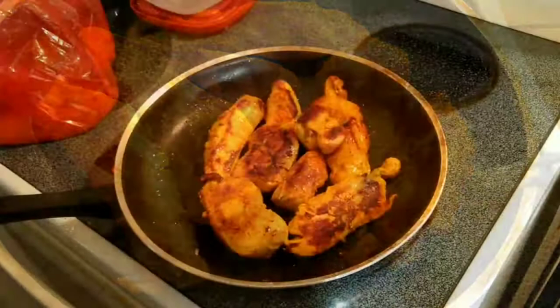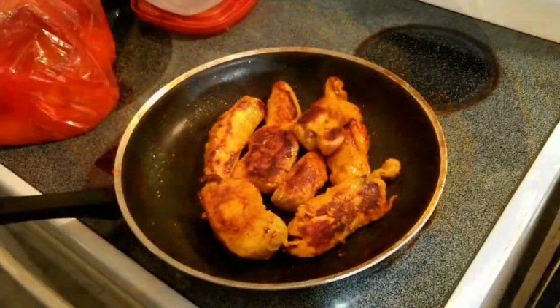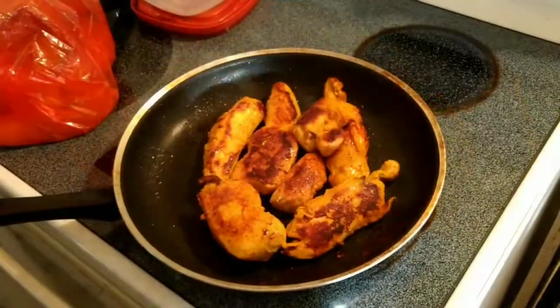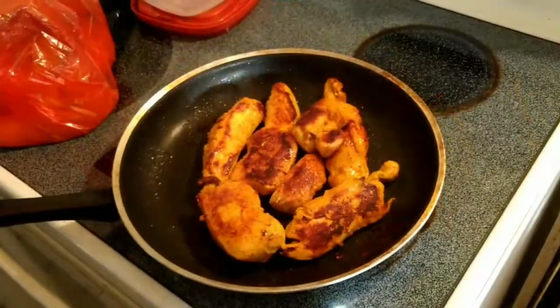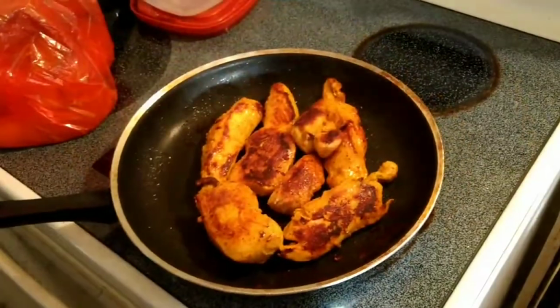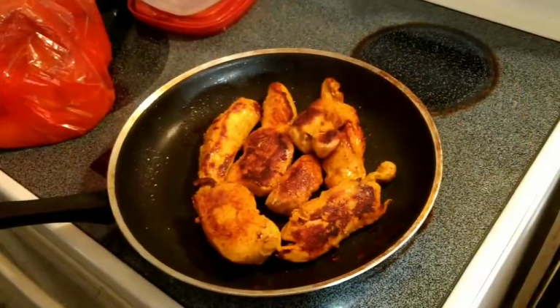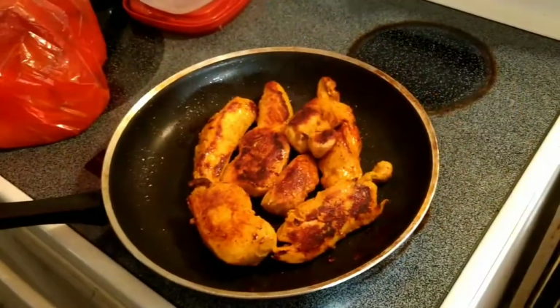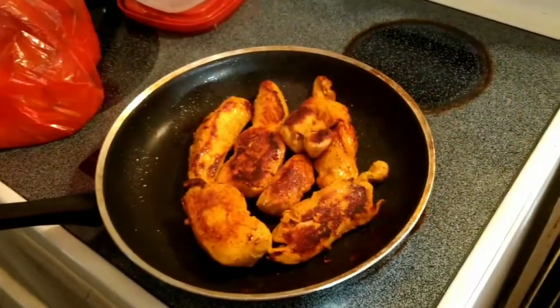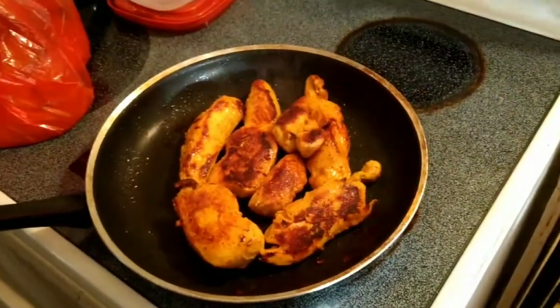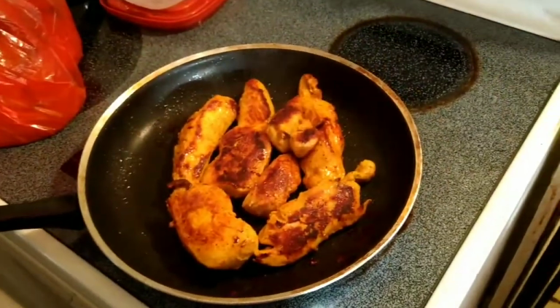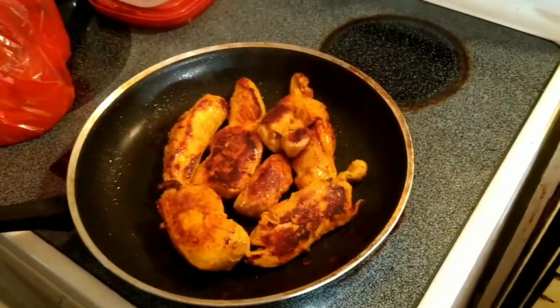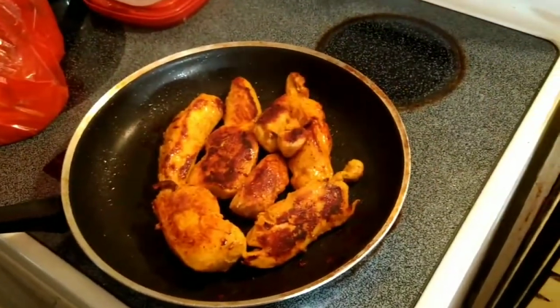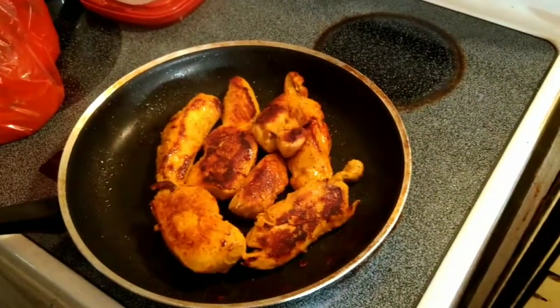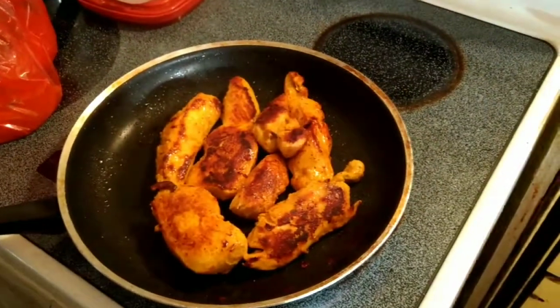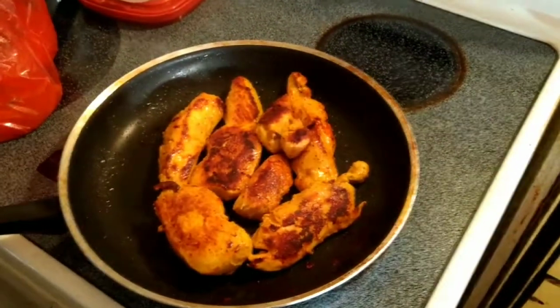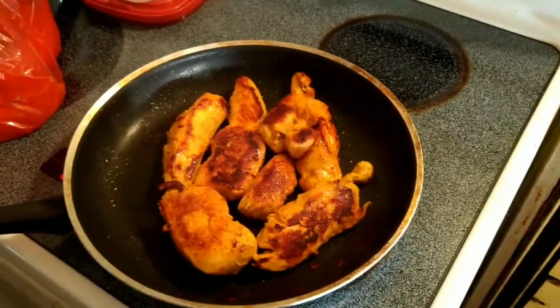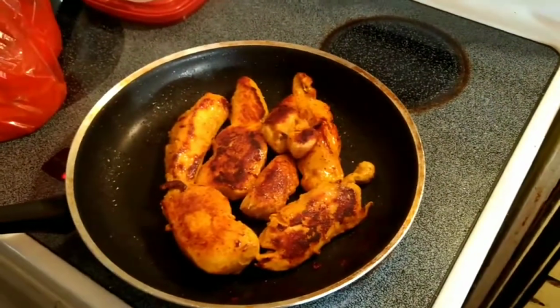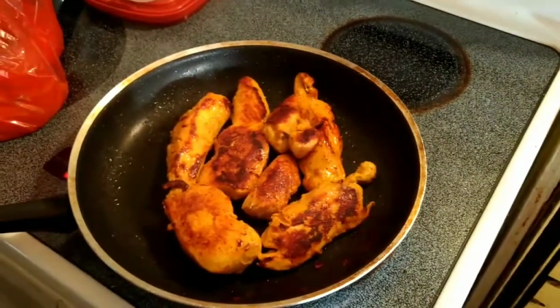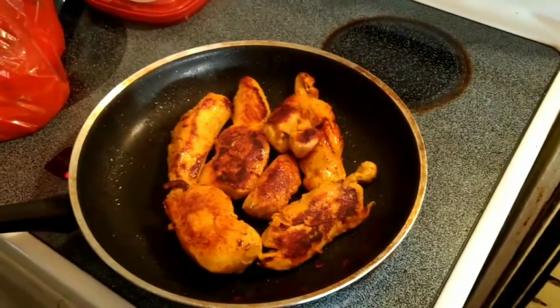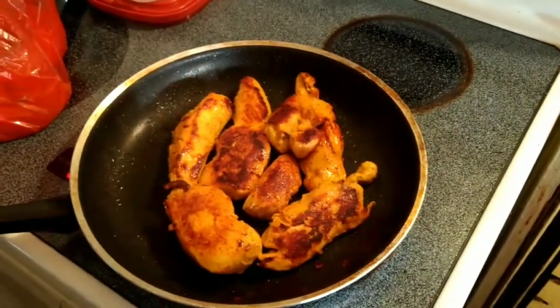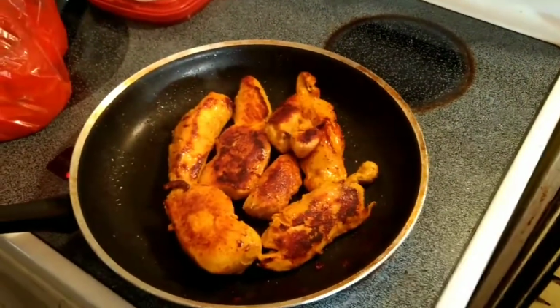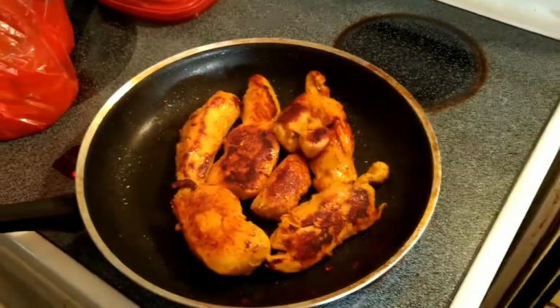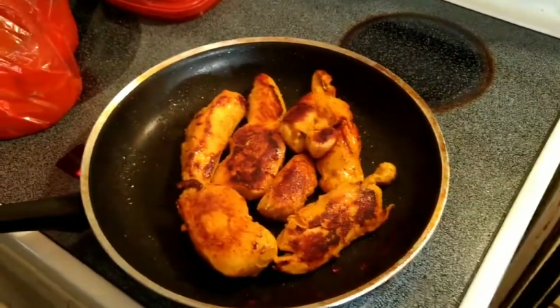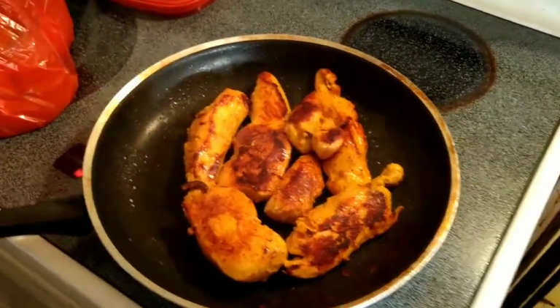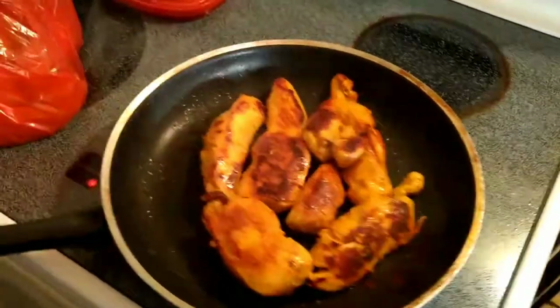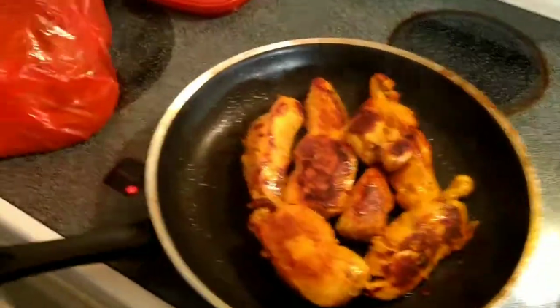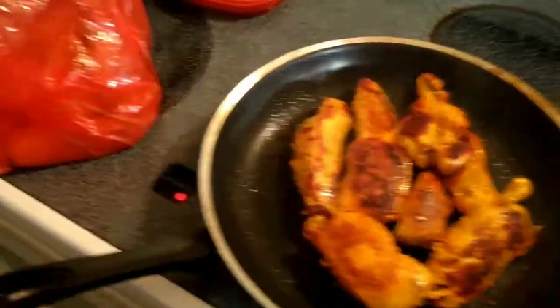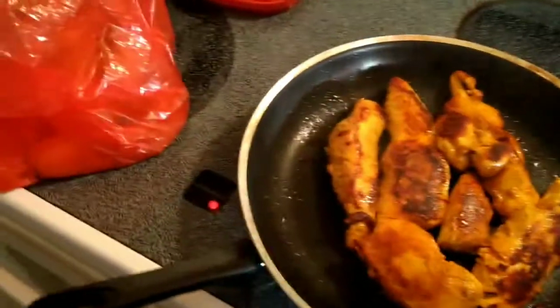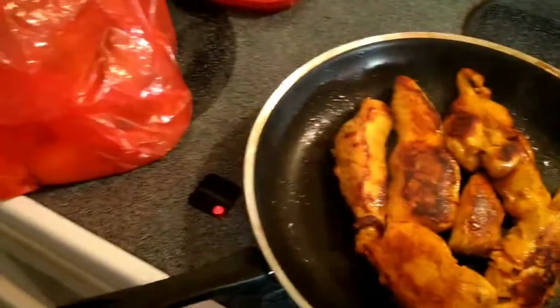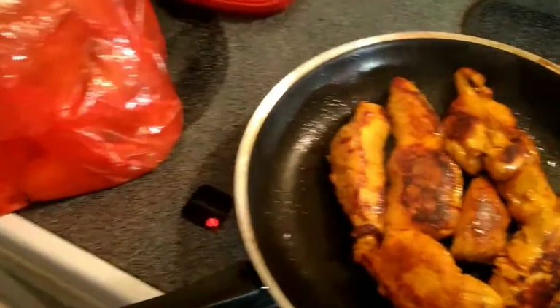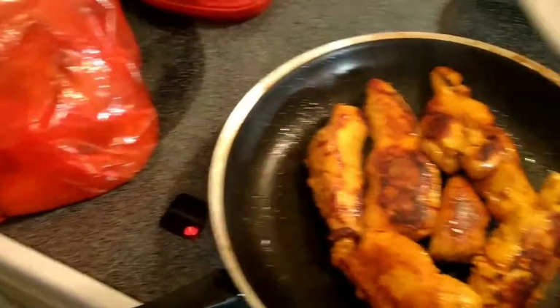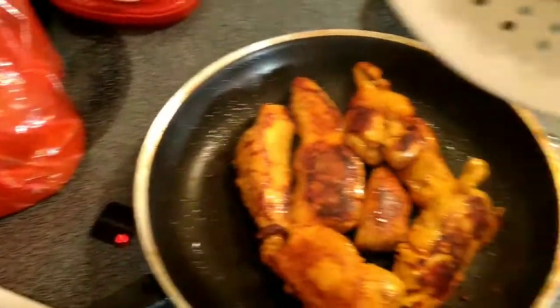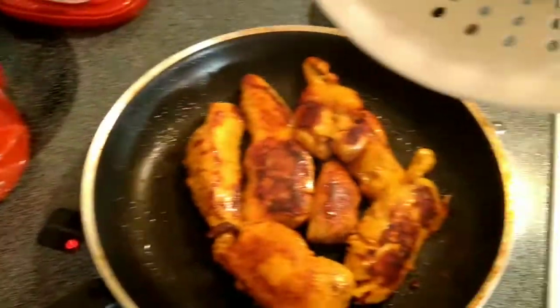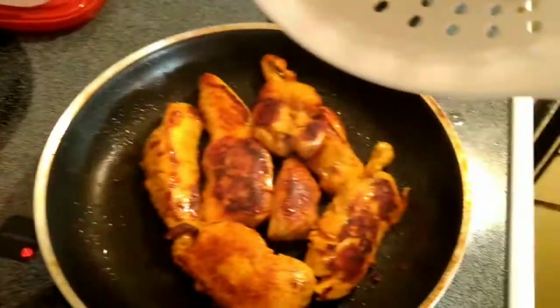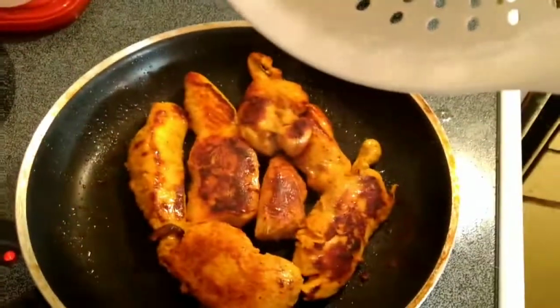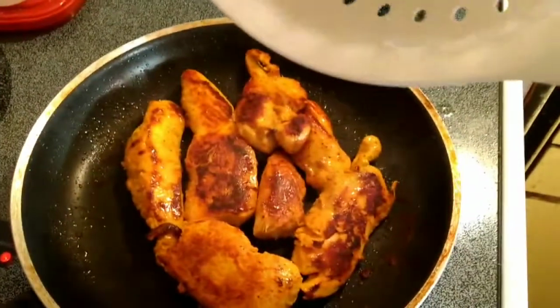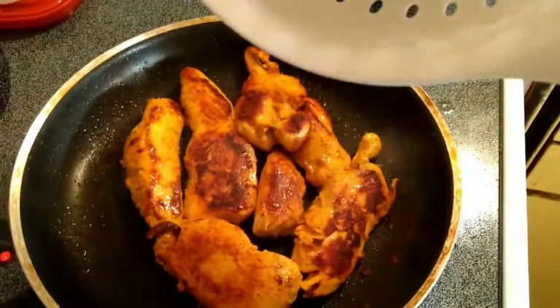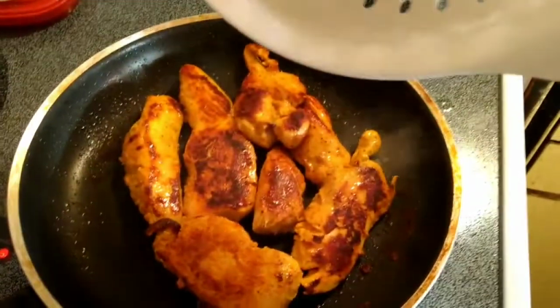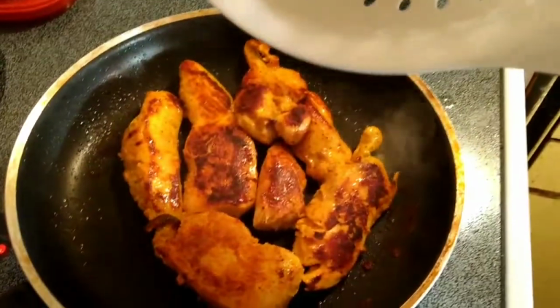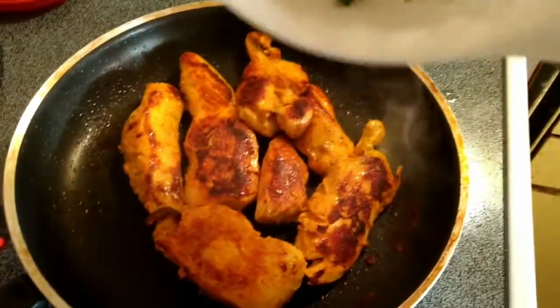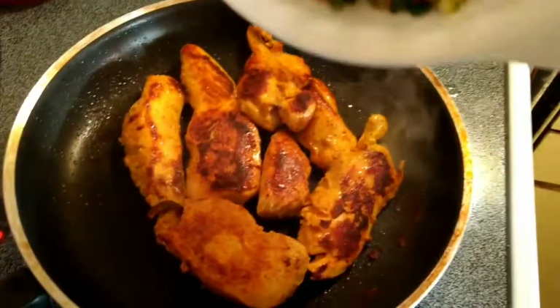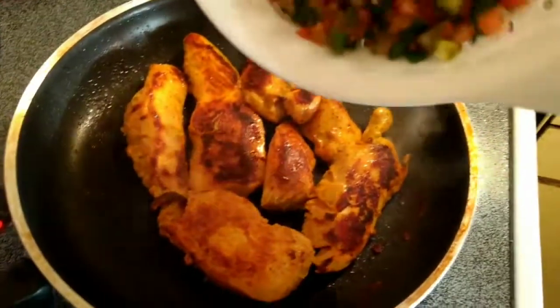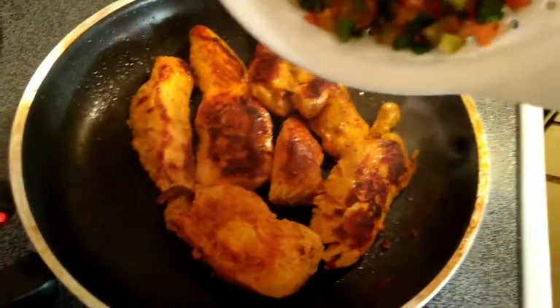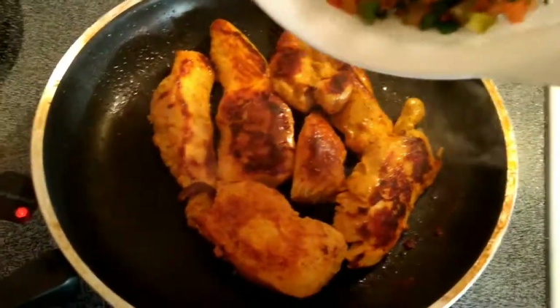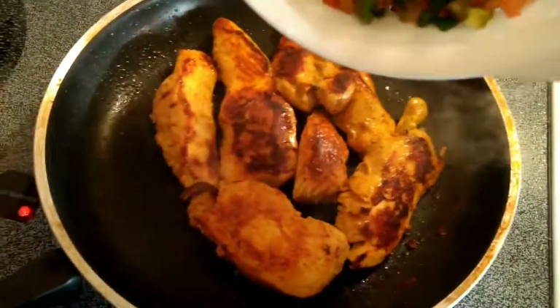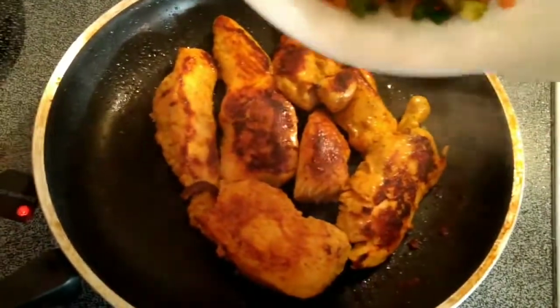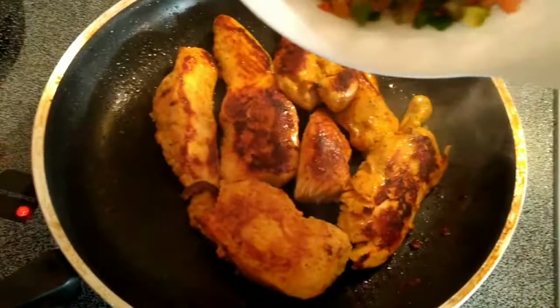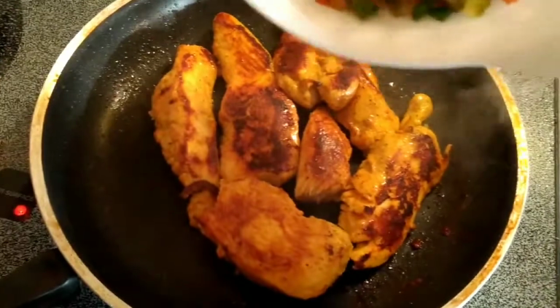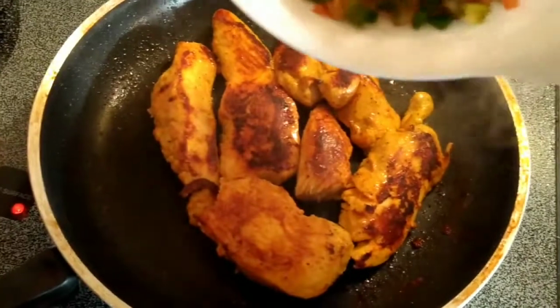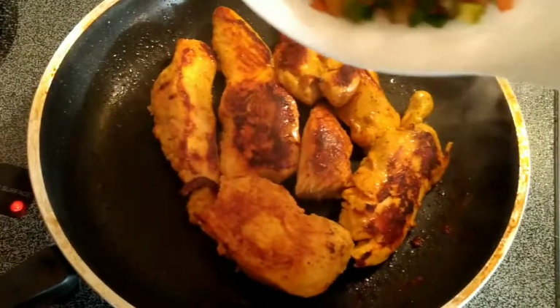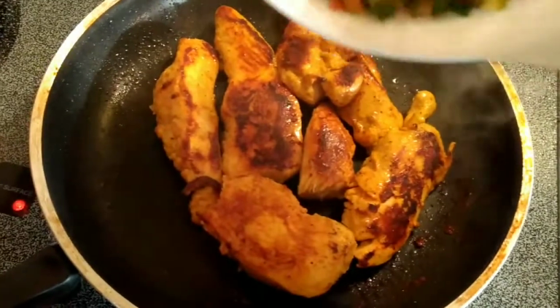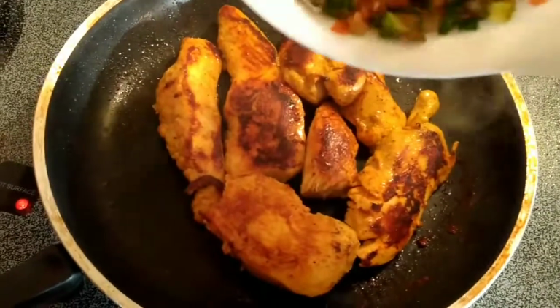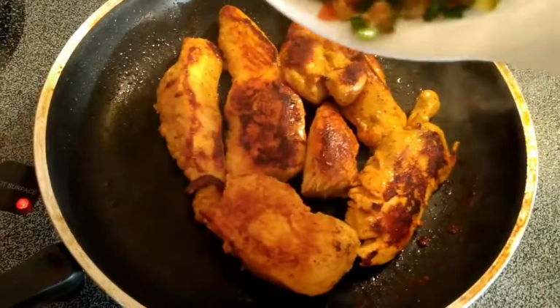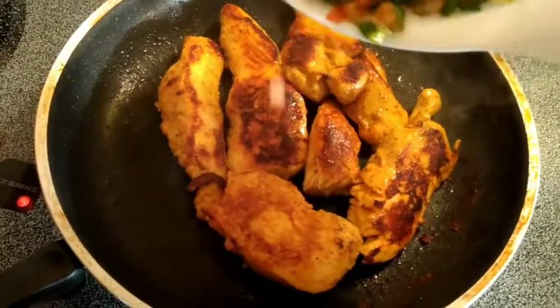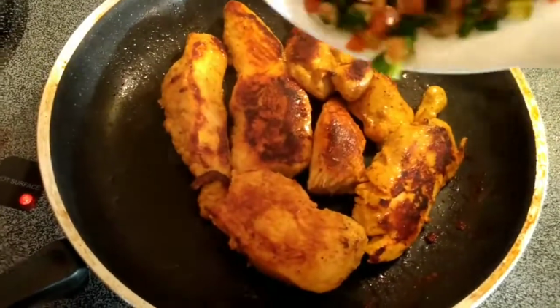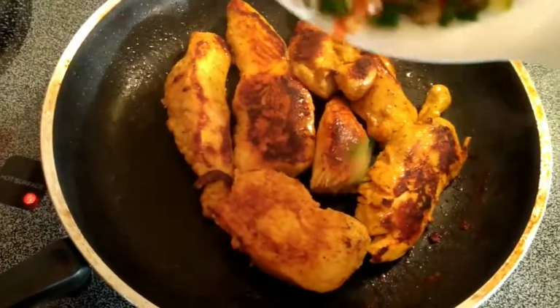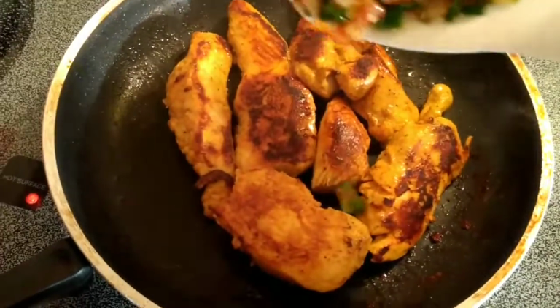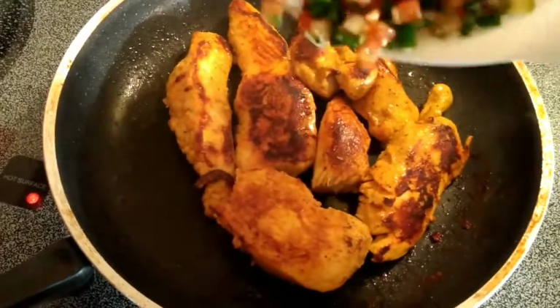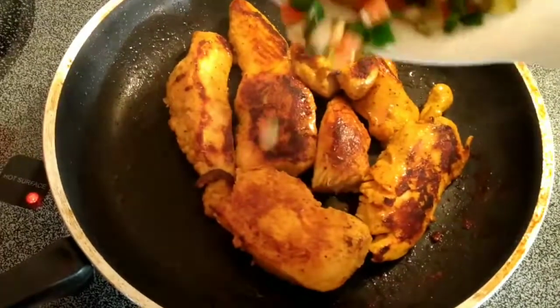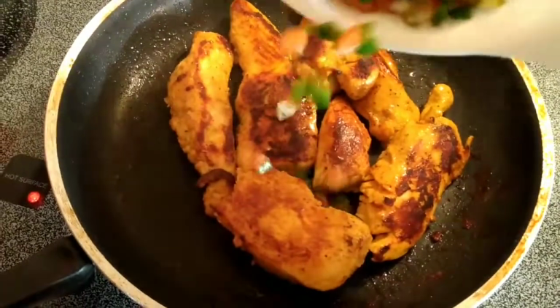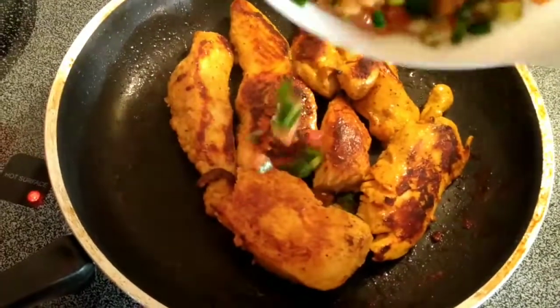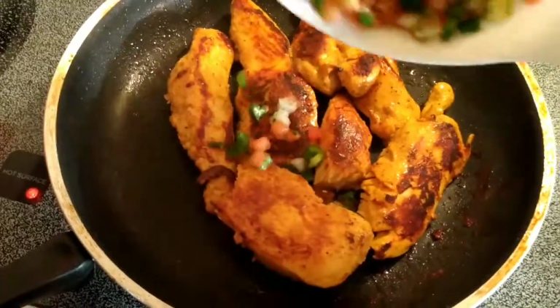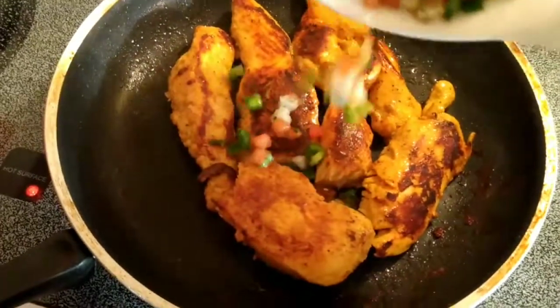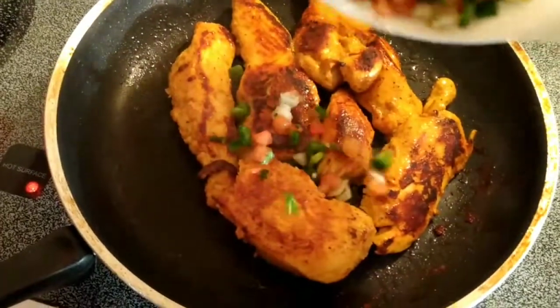Alright, the chicken is almost done. I'm going to have a little pick at it.